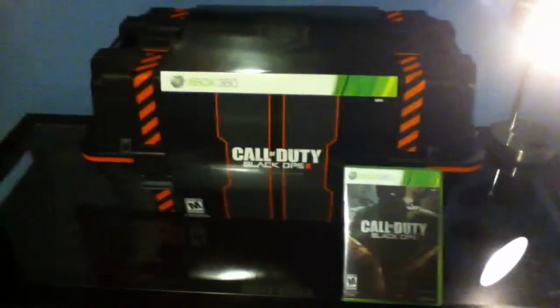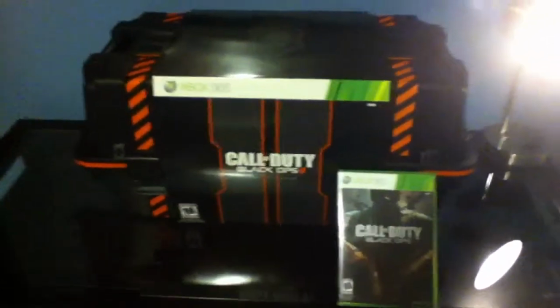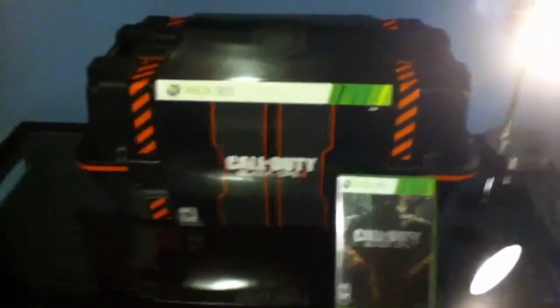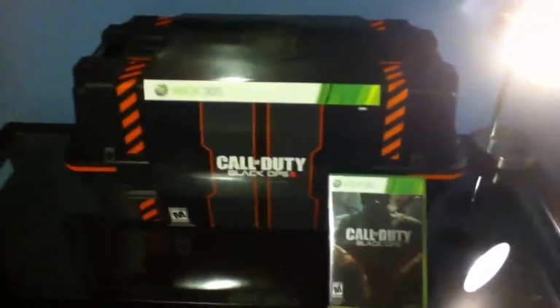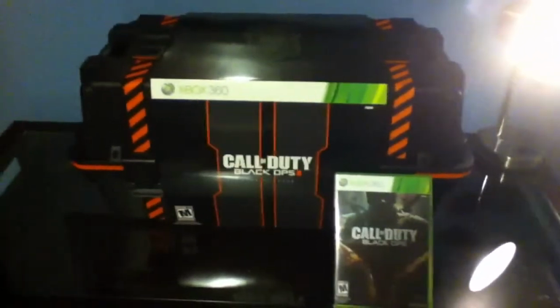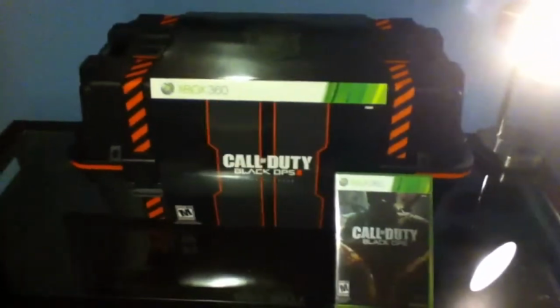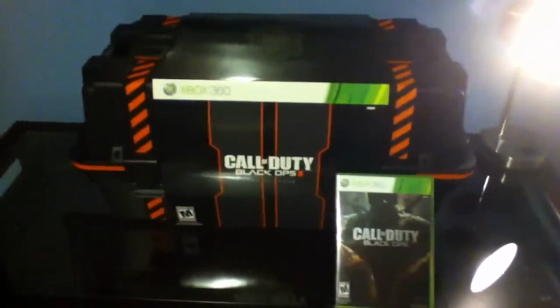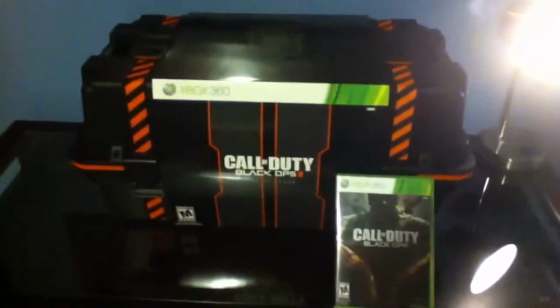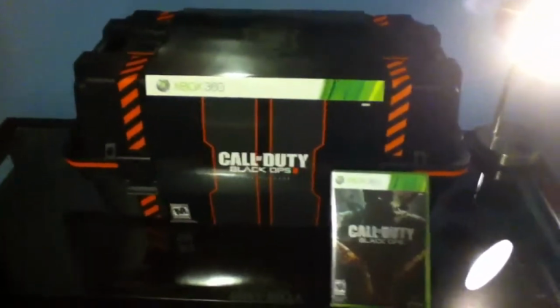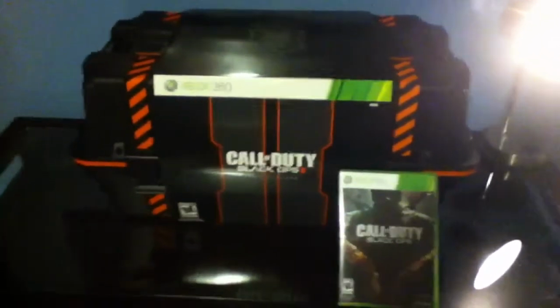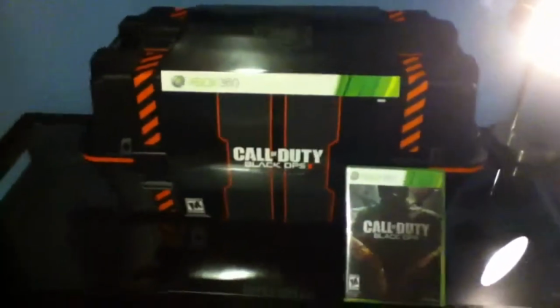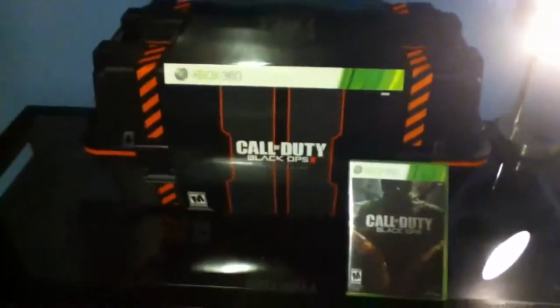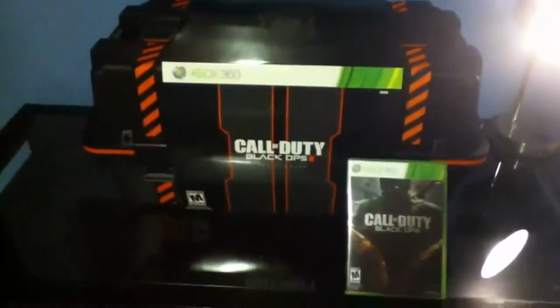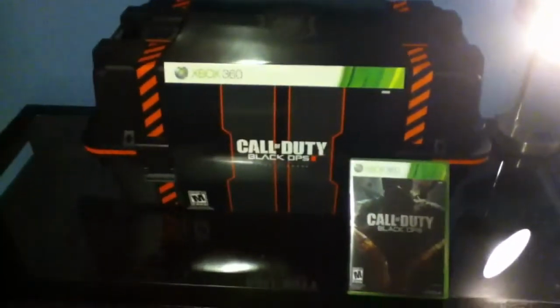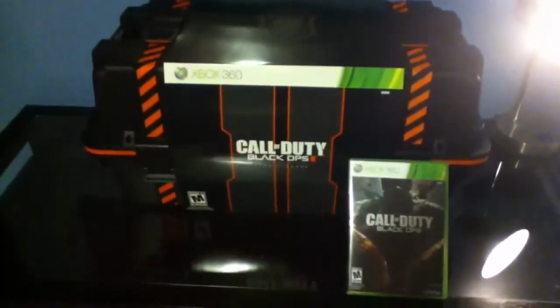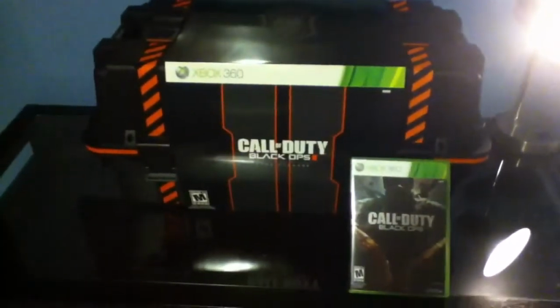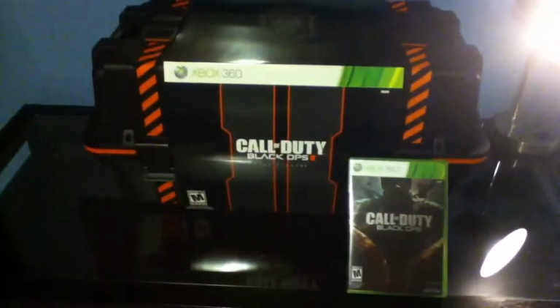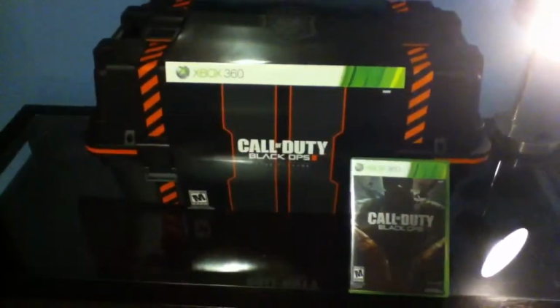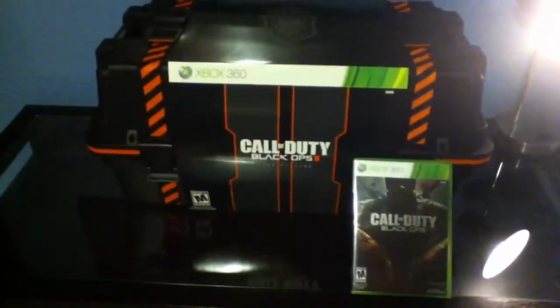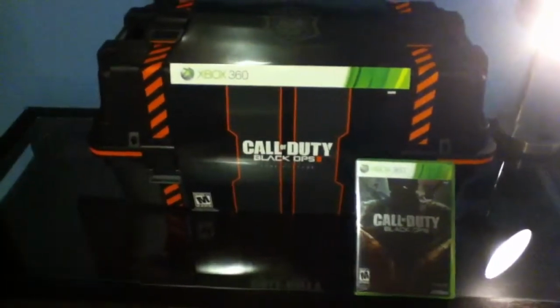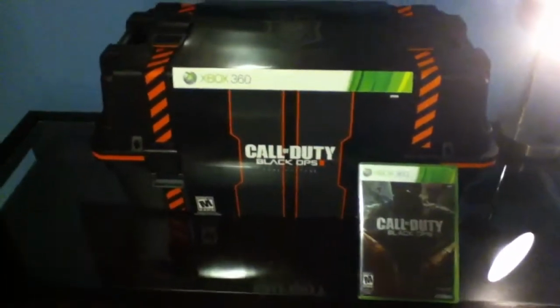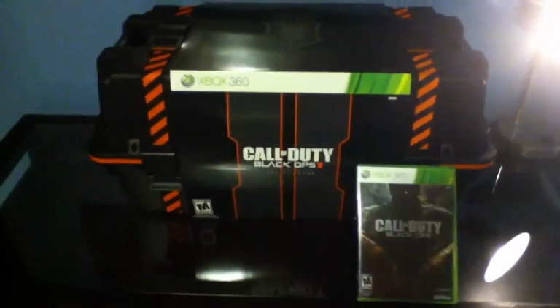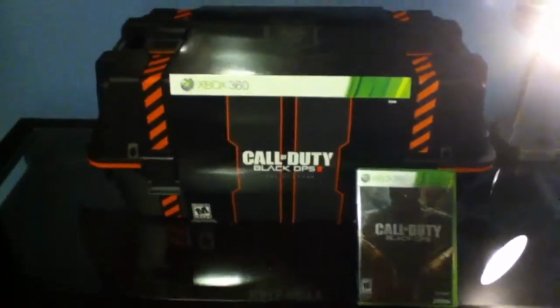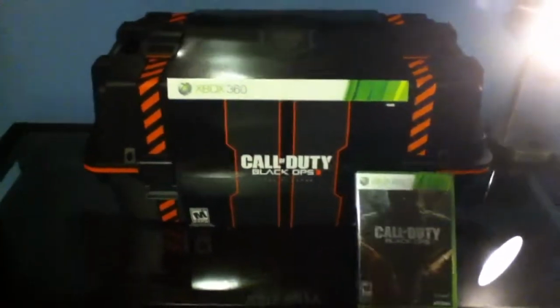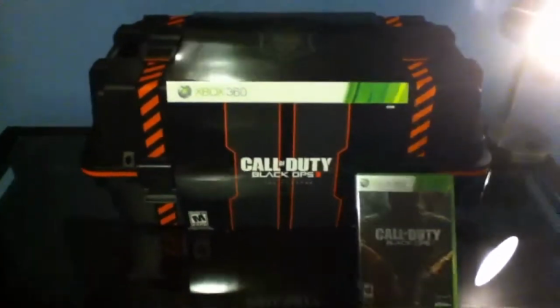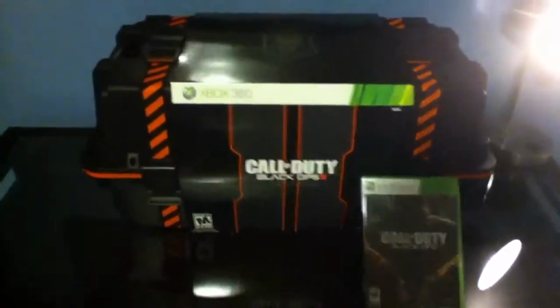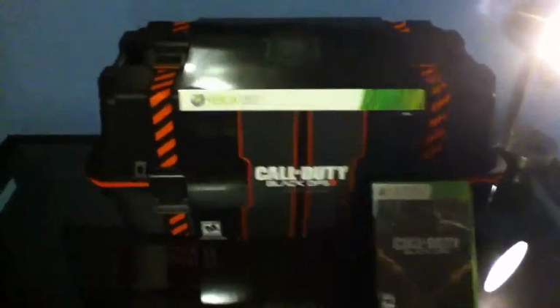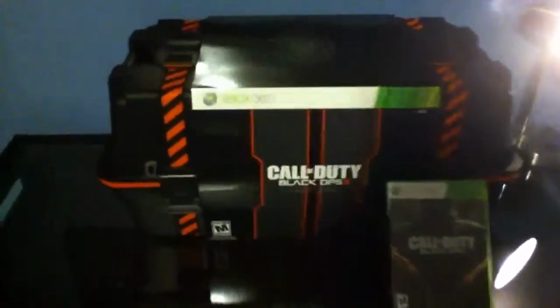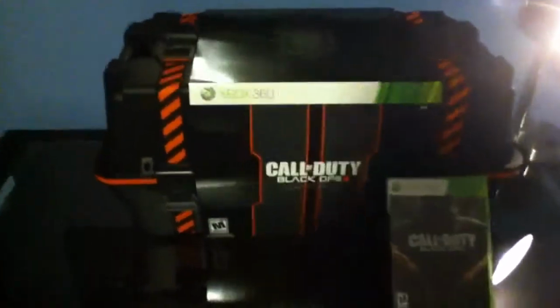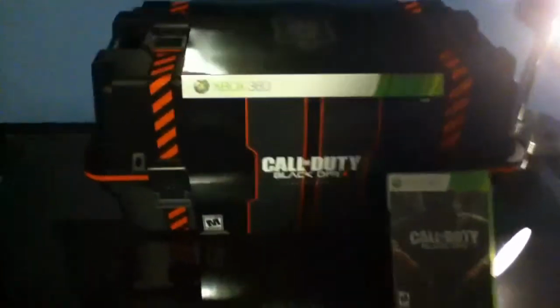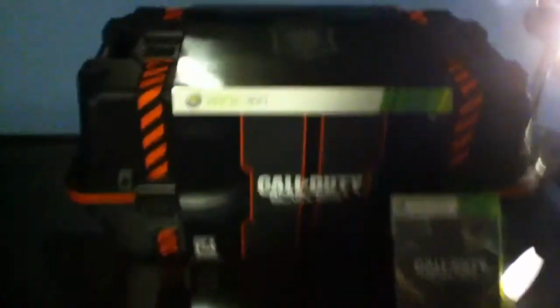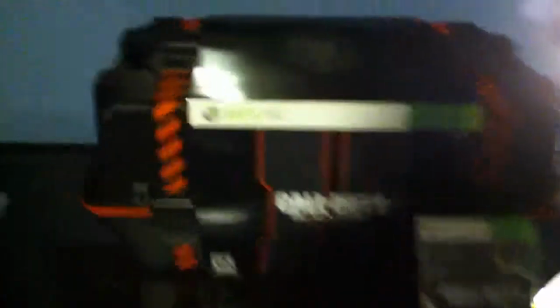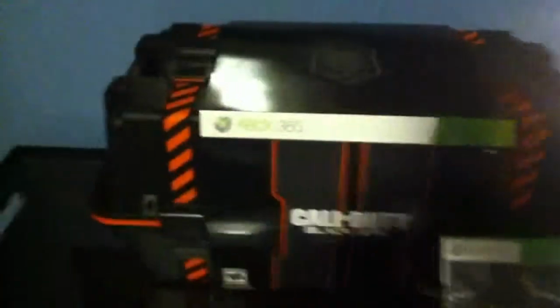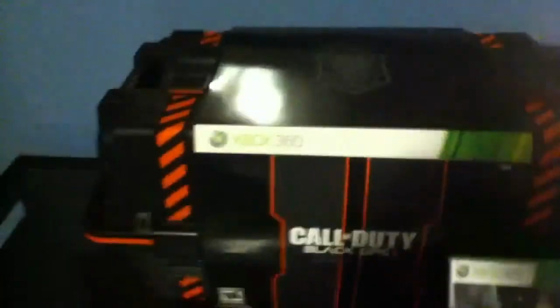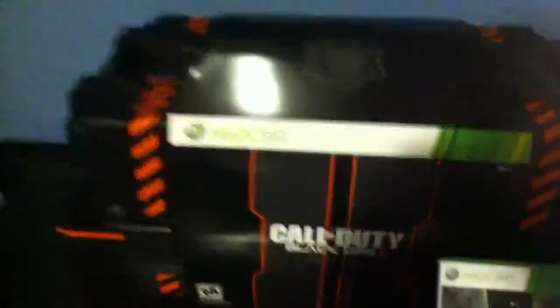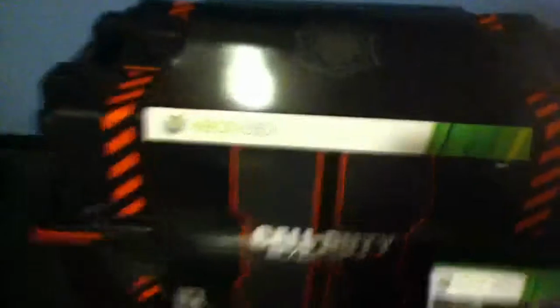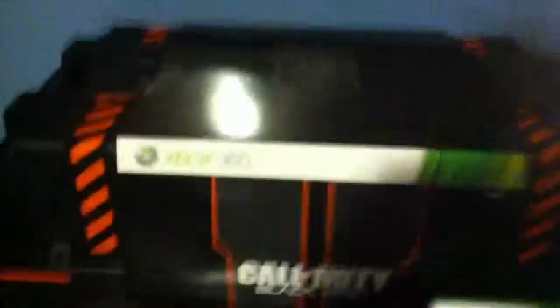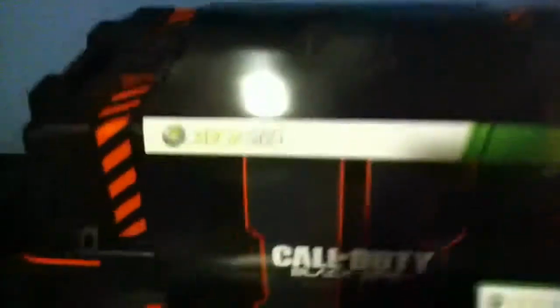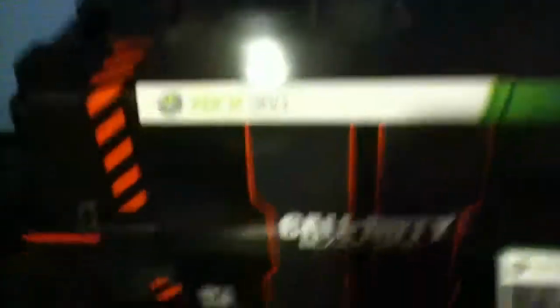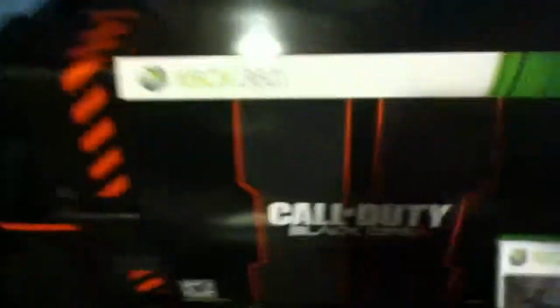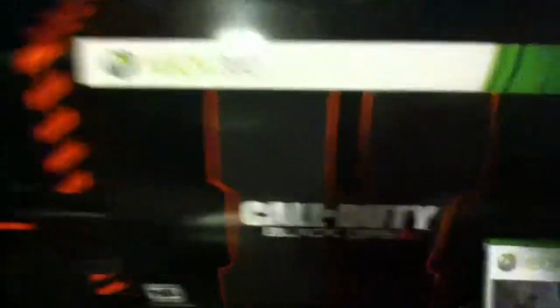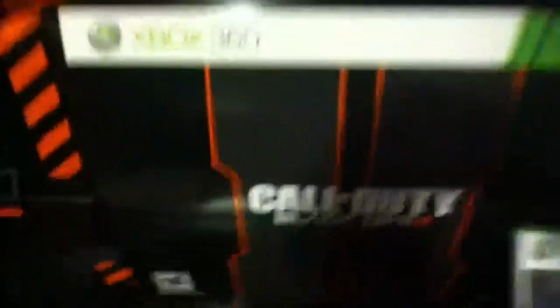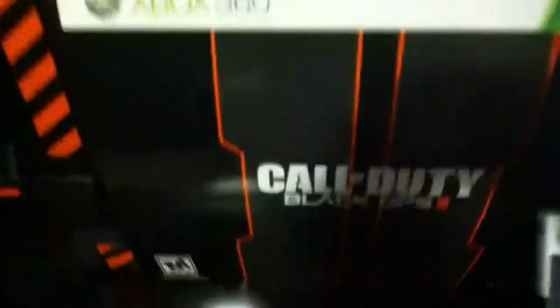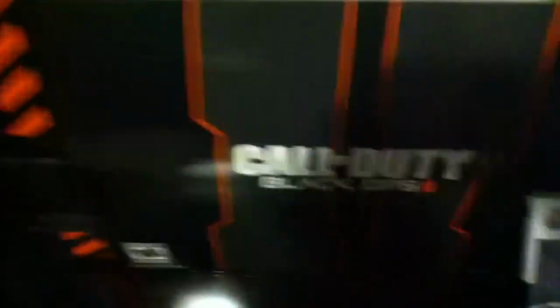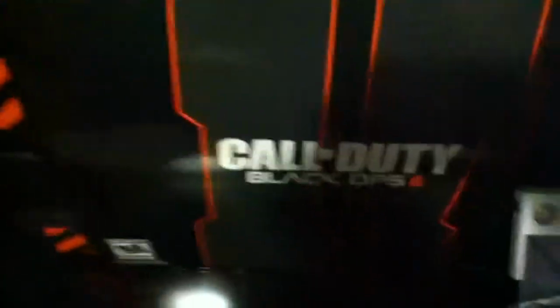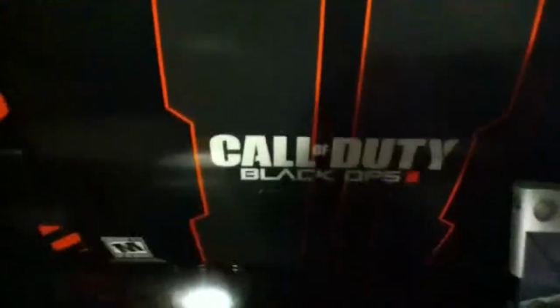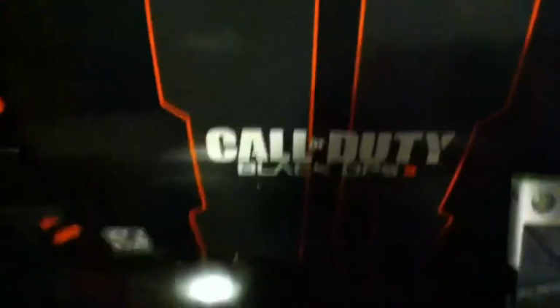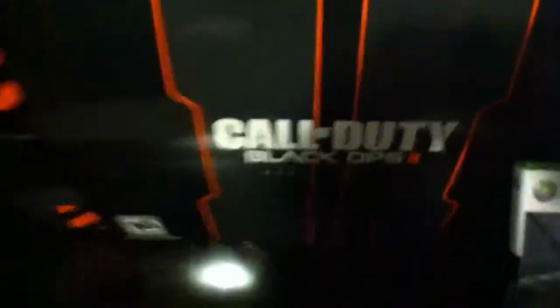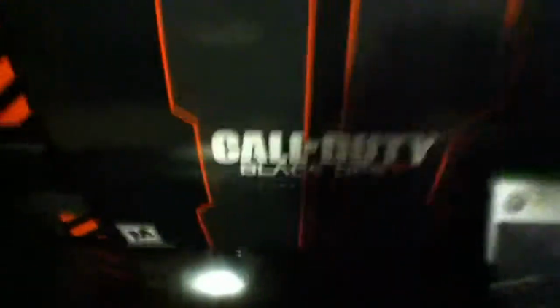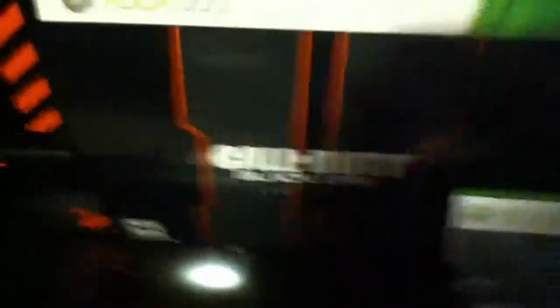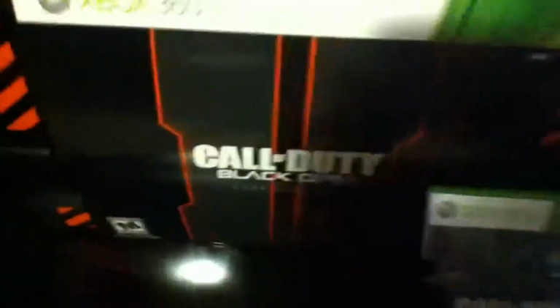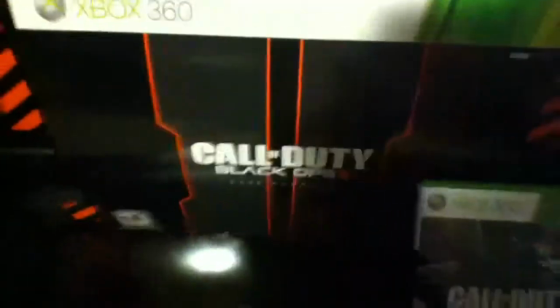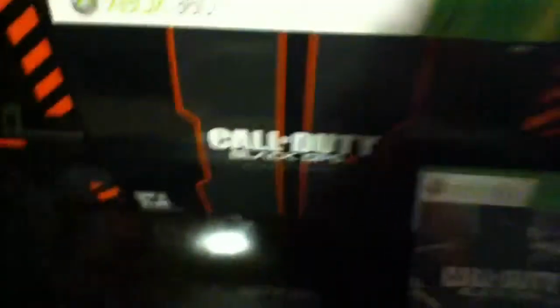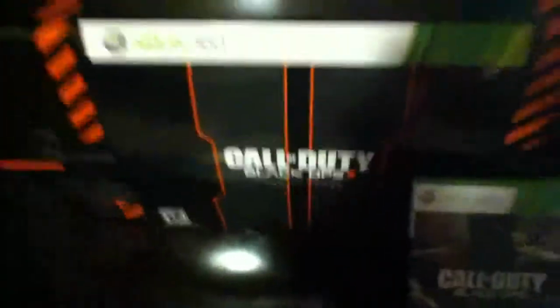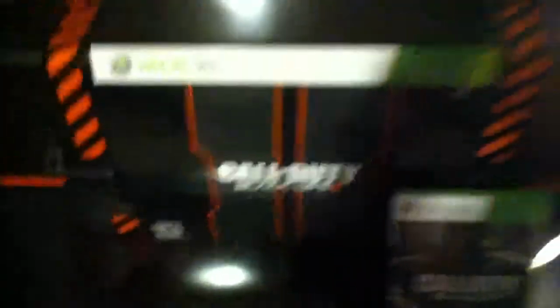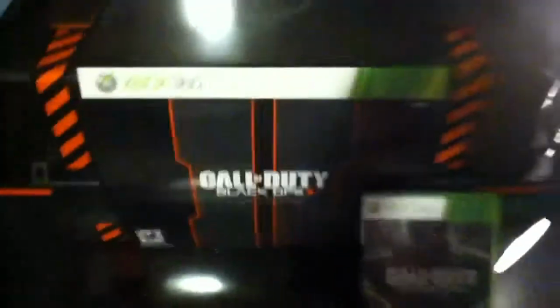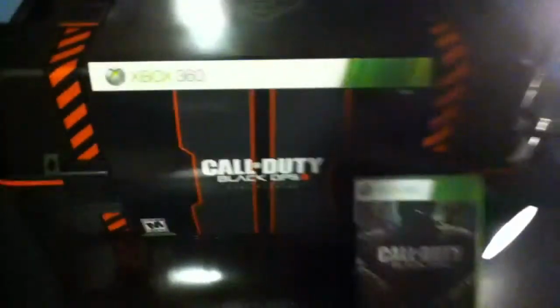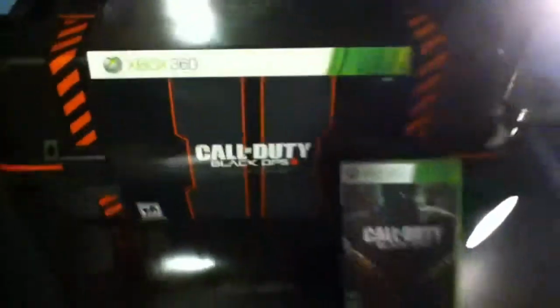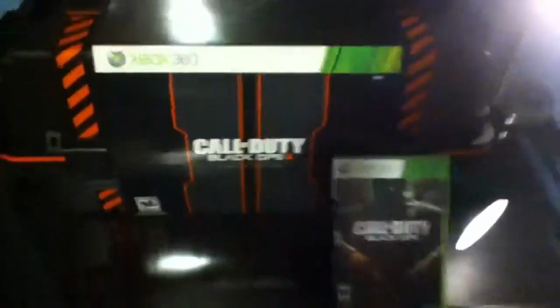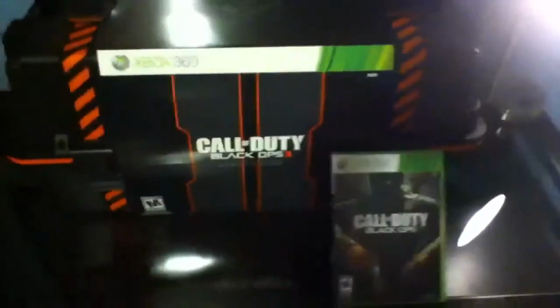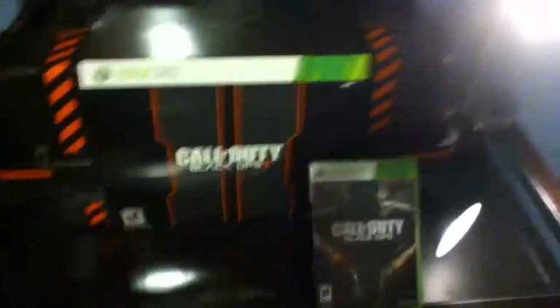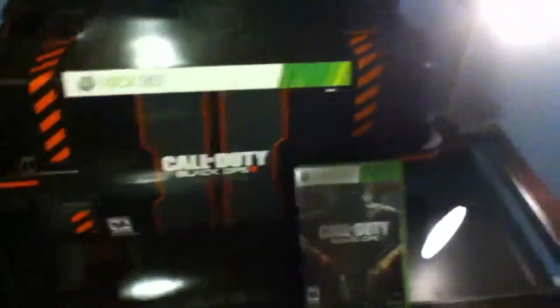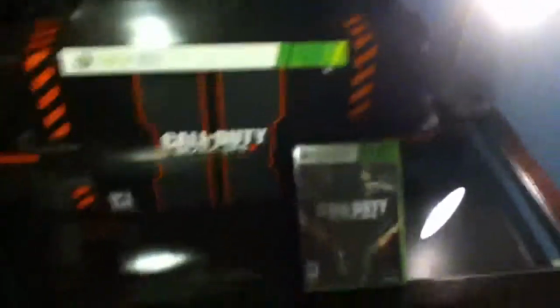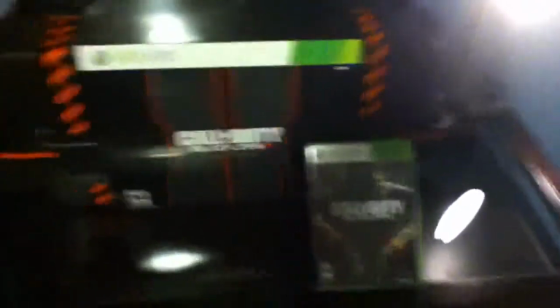Hey guys, what's up? This is TechnoTurtle with an unboxing of the Black Ops 2 Care Package Edition. Oh my gosh, look at that. Doesn't it look so awesome?